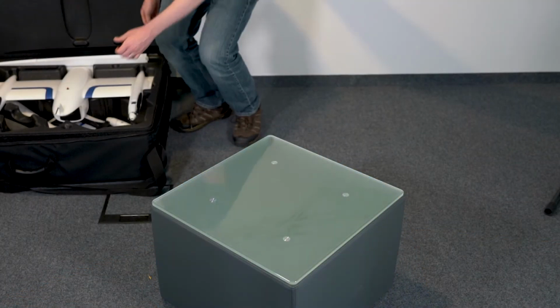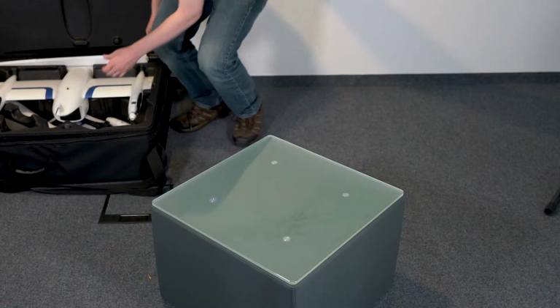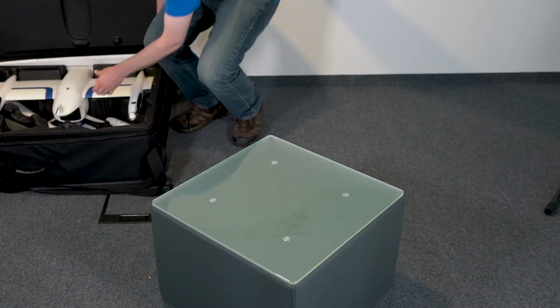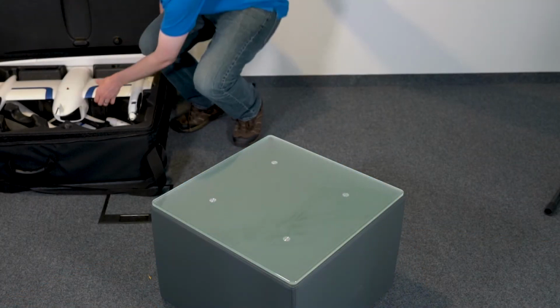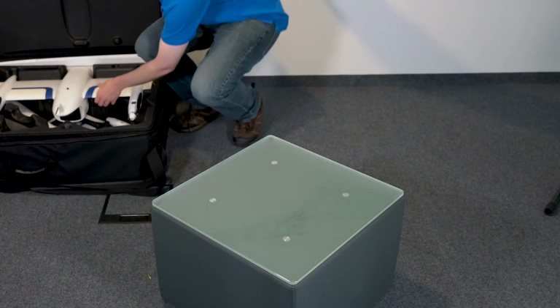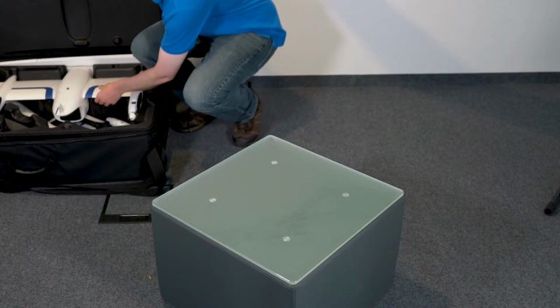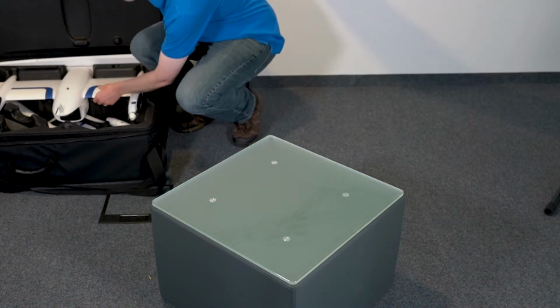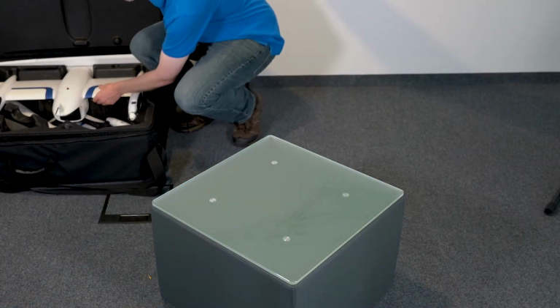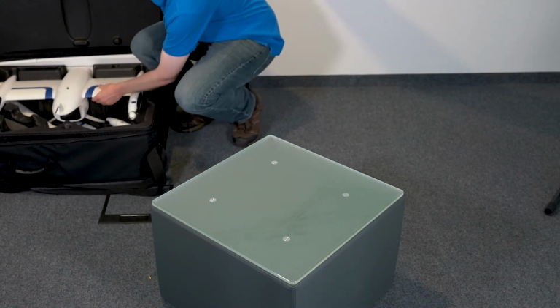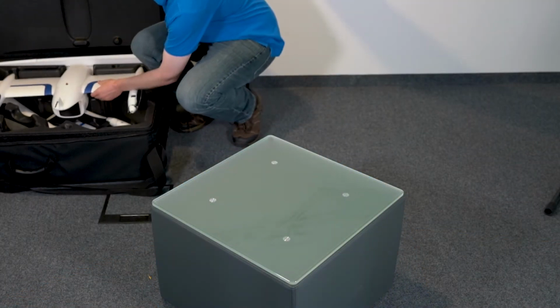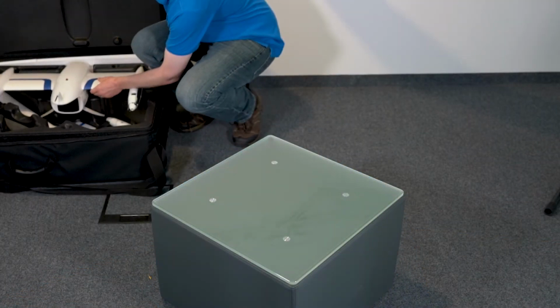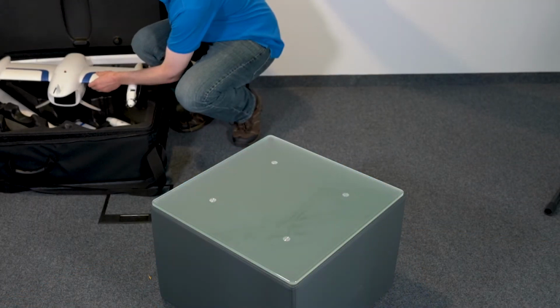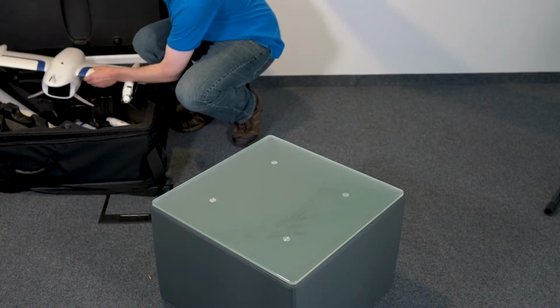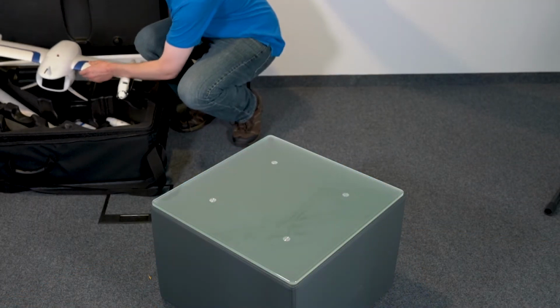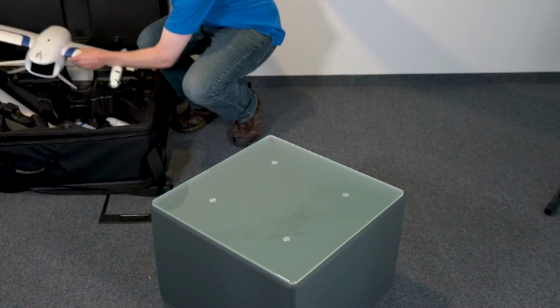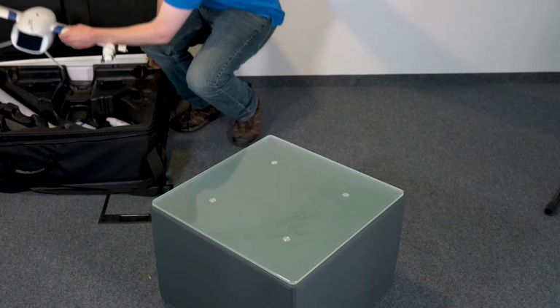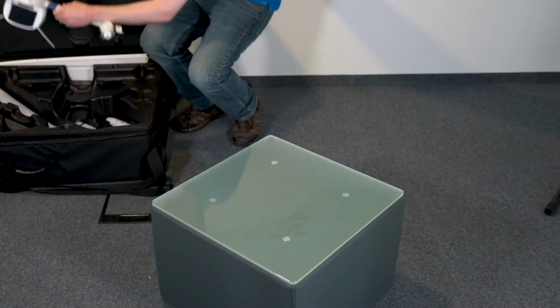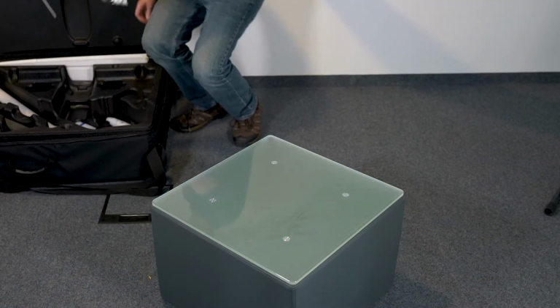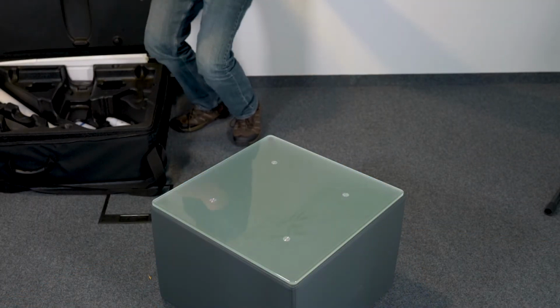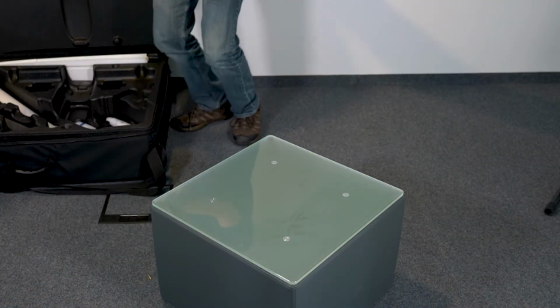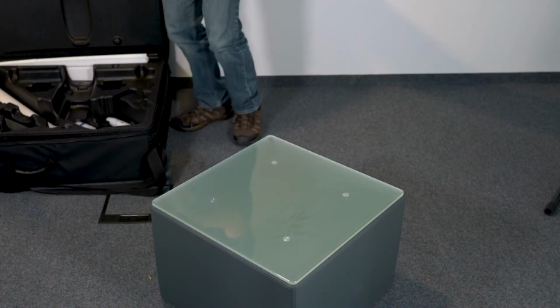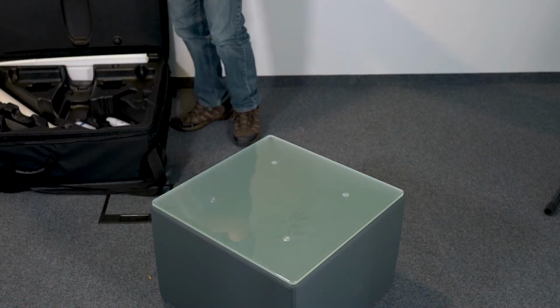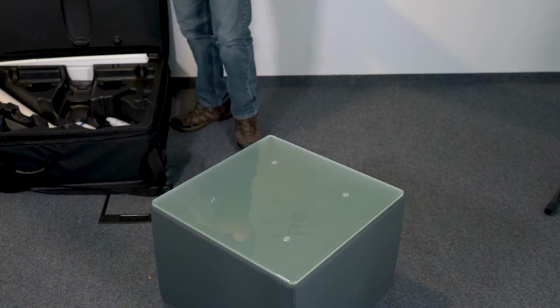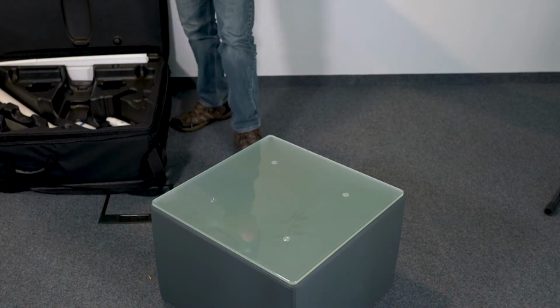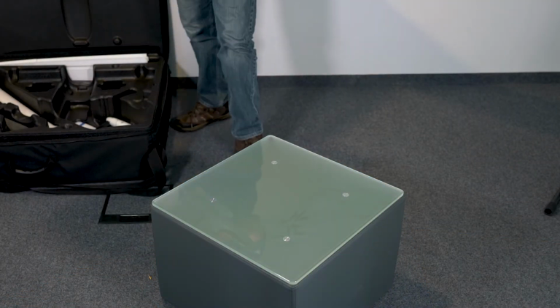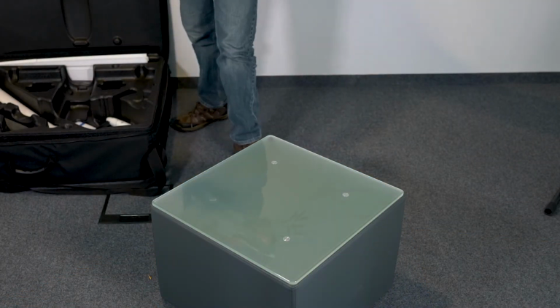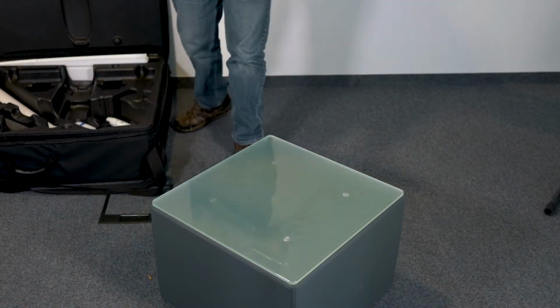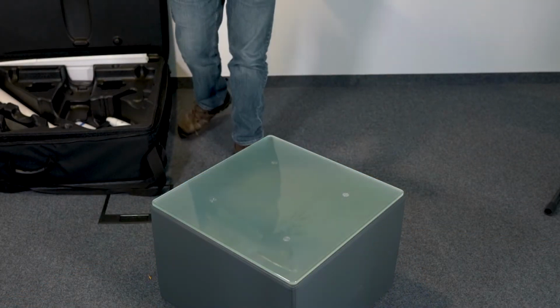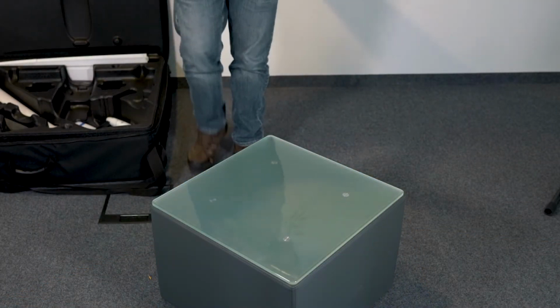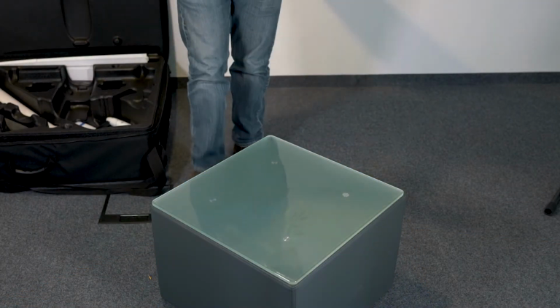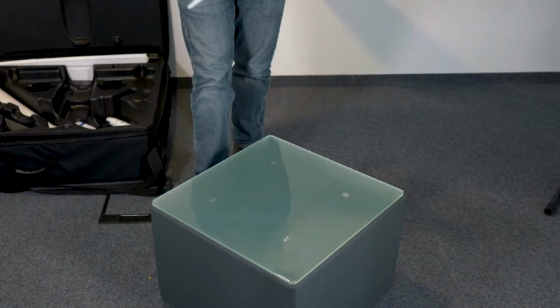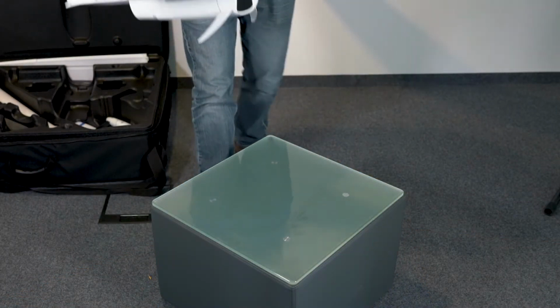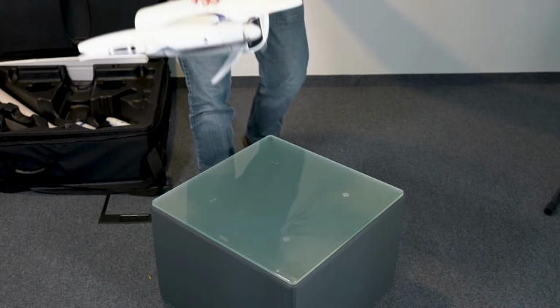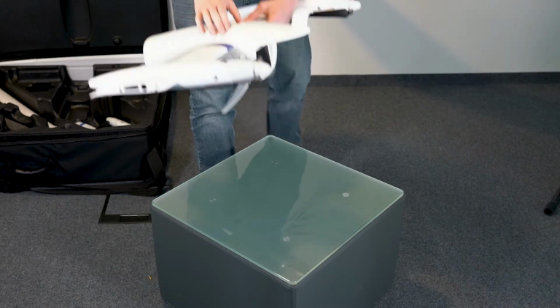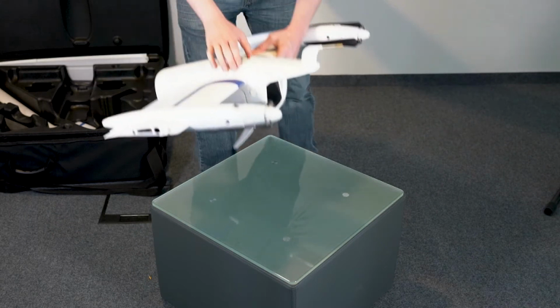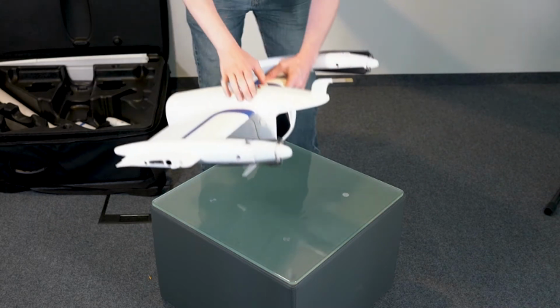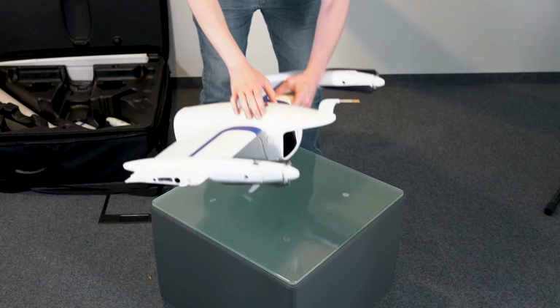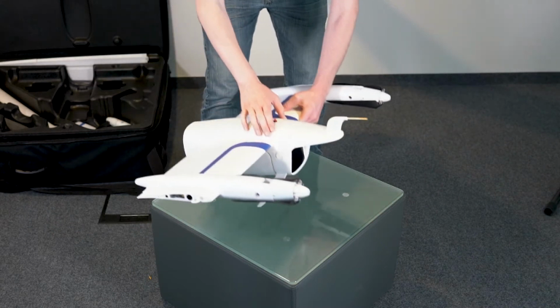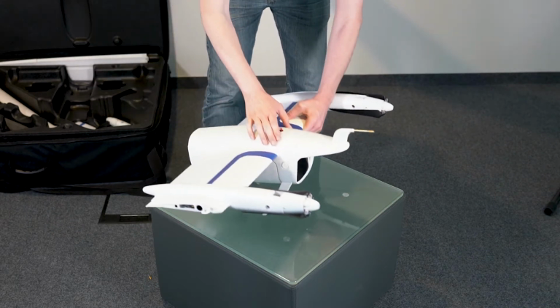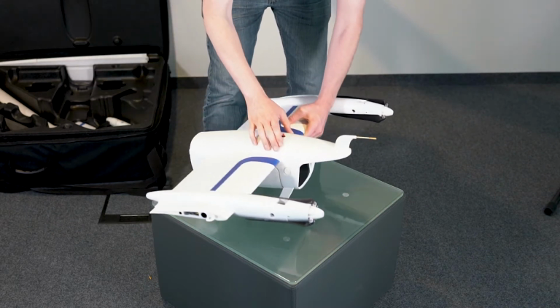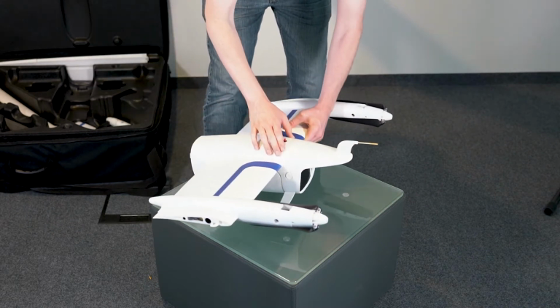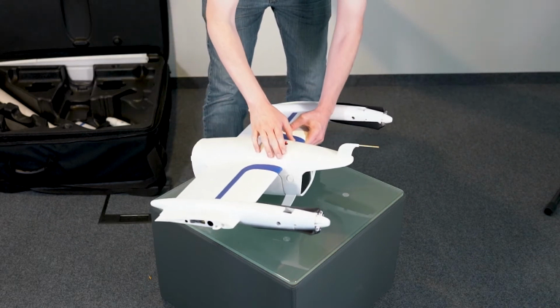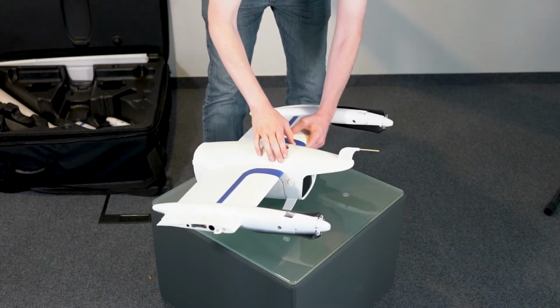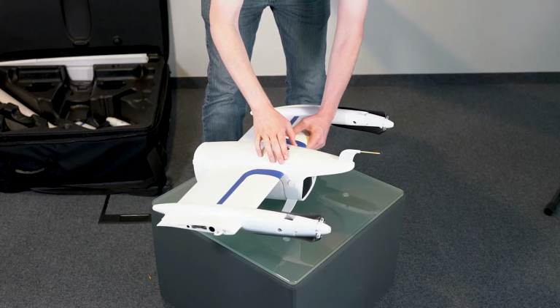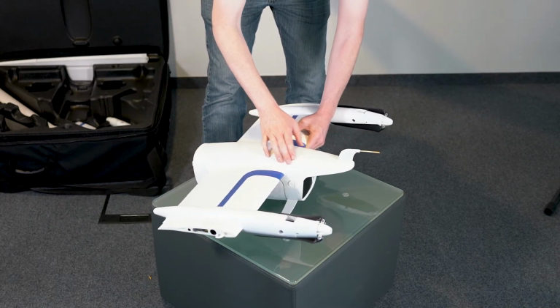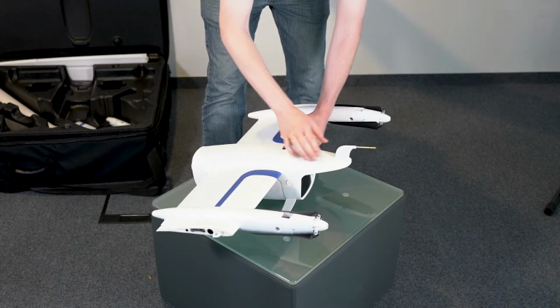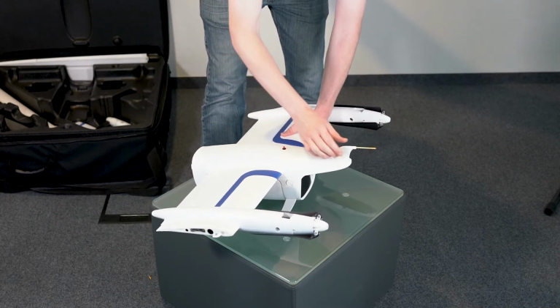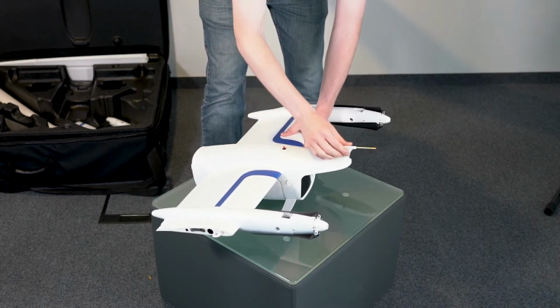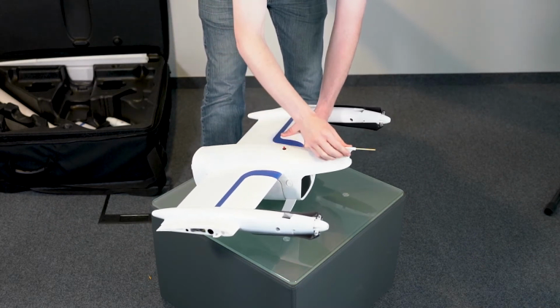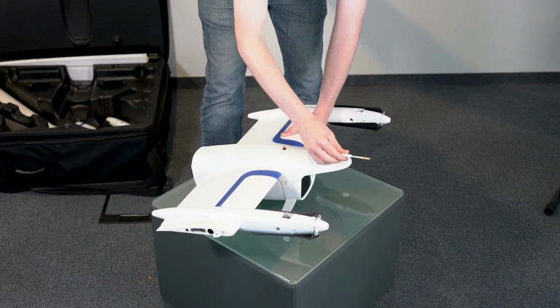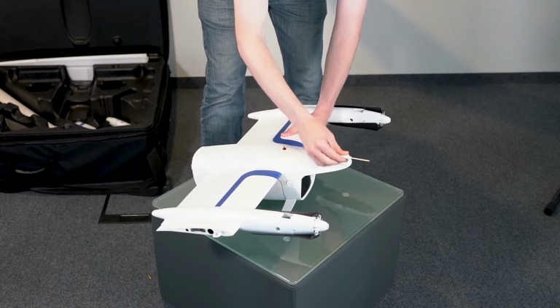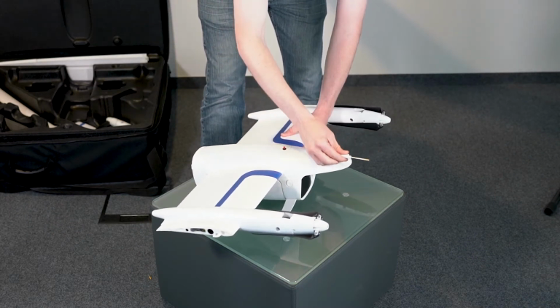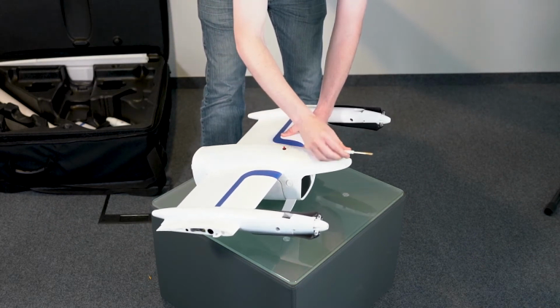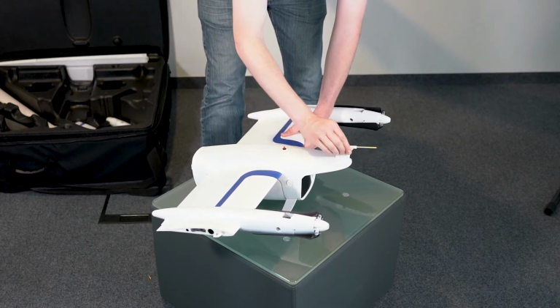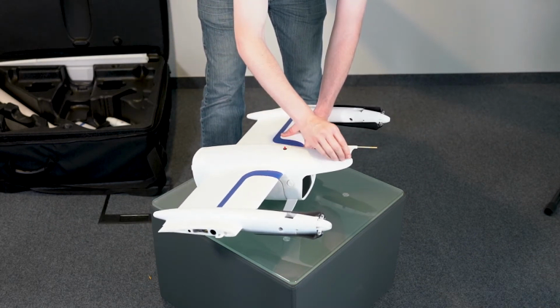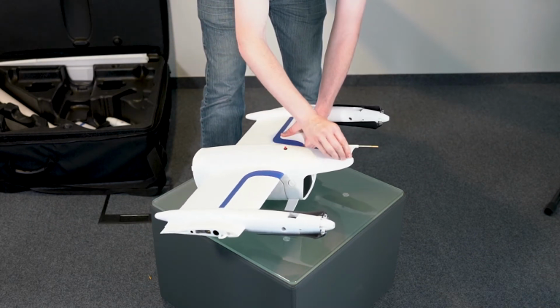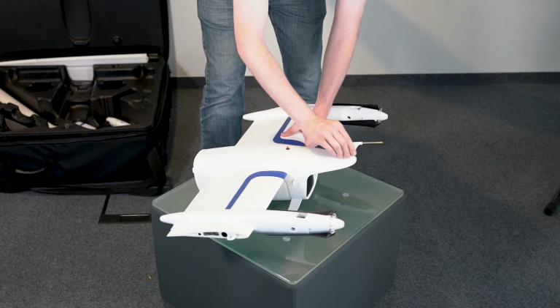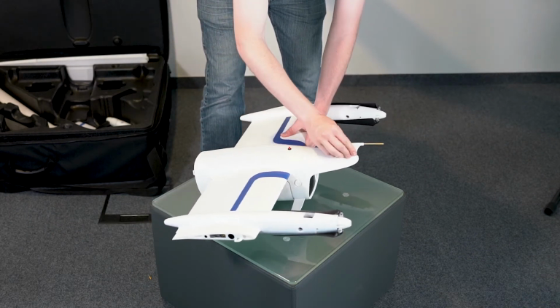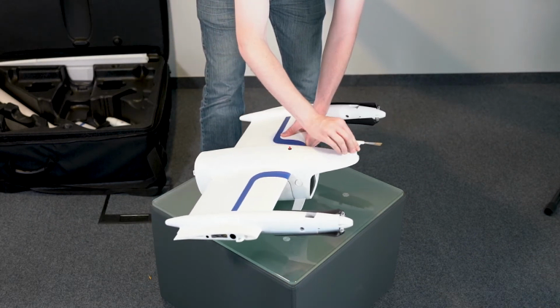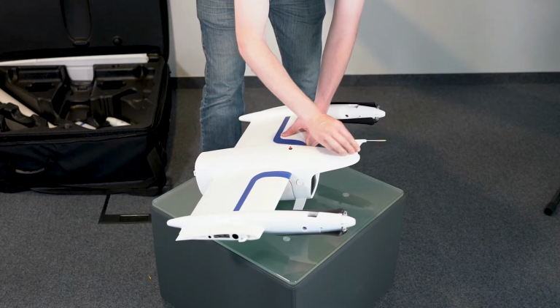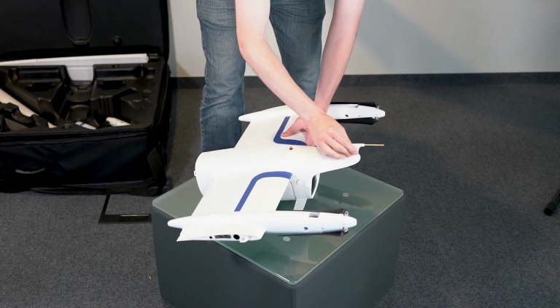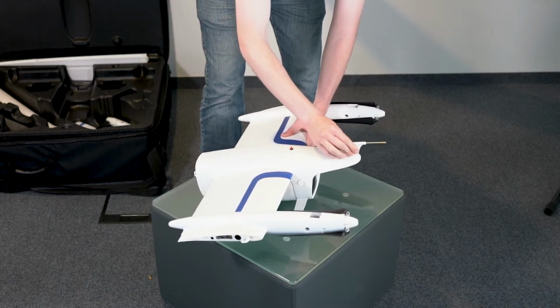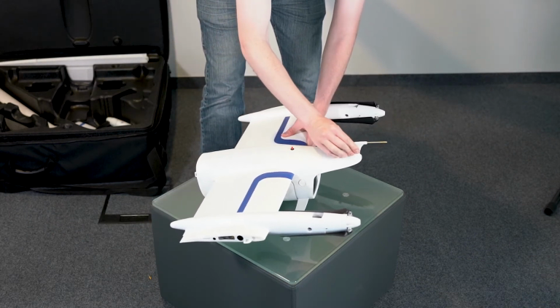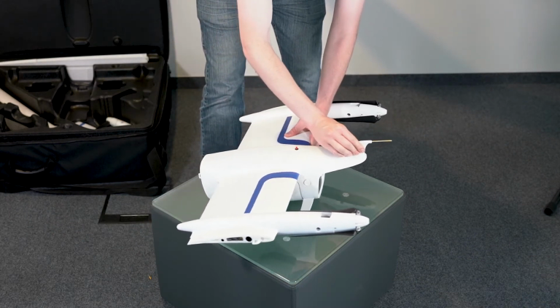Remove the main fuselage from the case and lay it flat on a table or patch of ground that's dry and free from debris, keeping the pitot tube up.